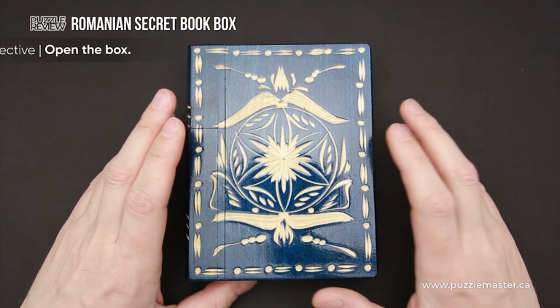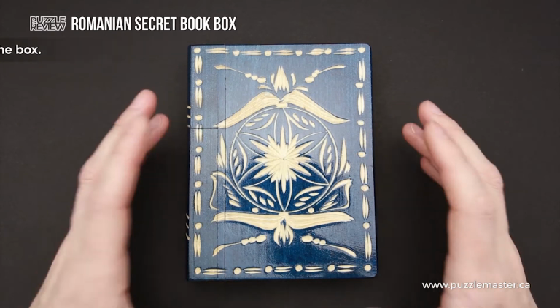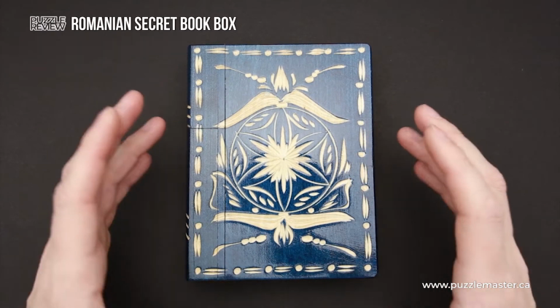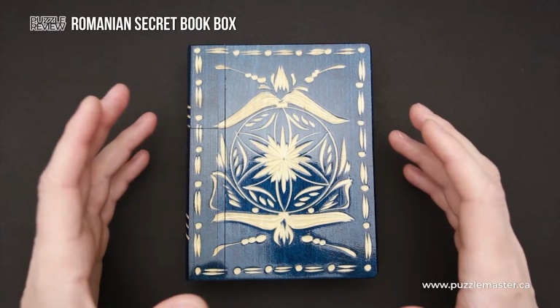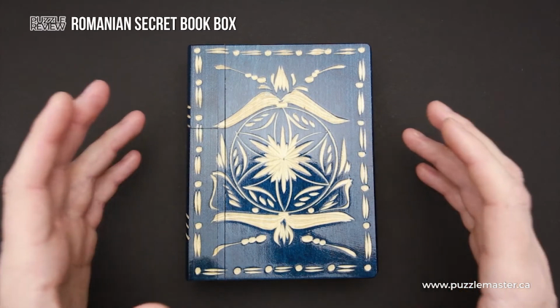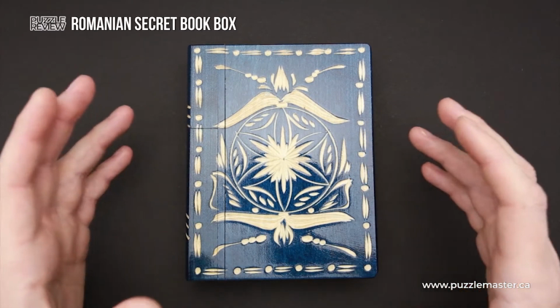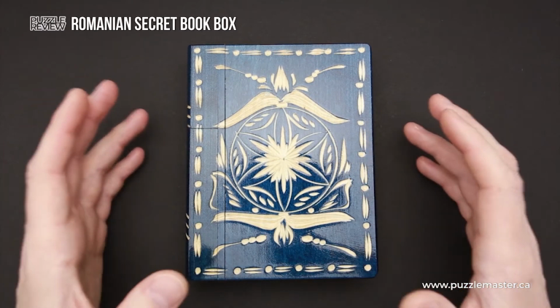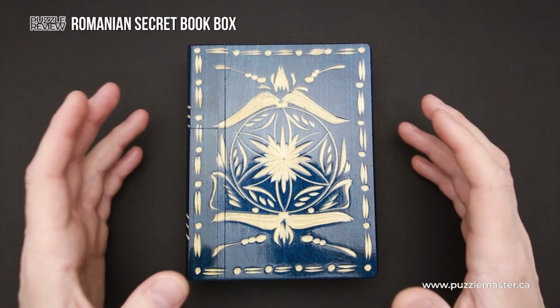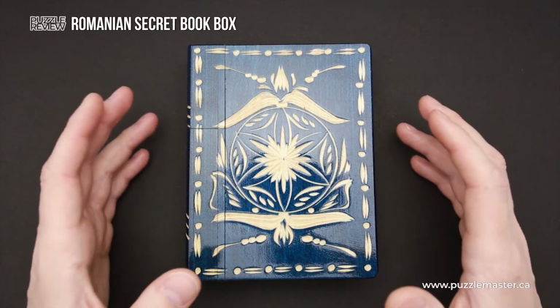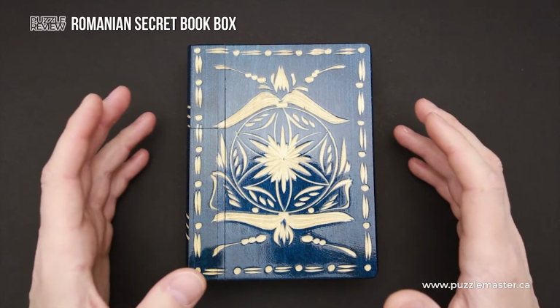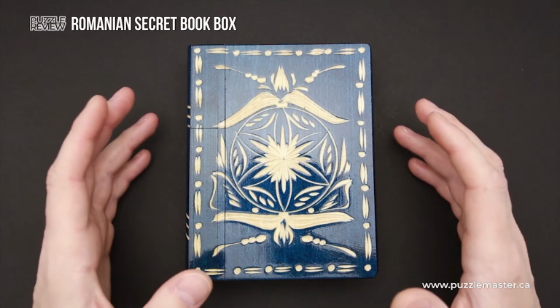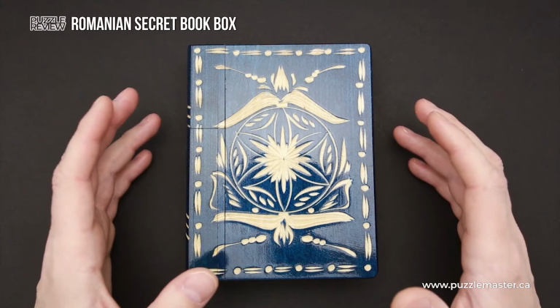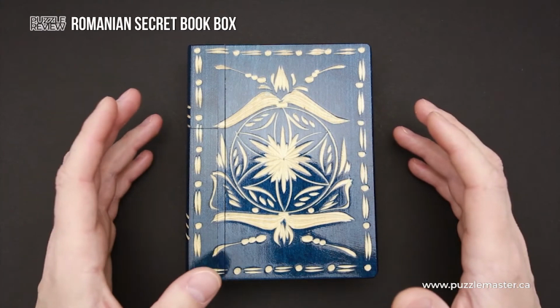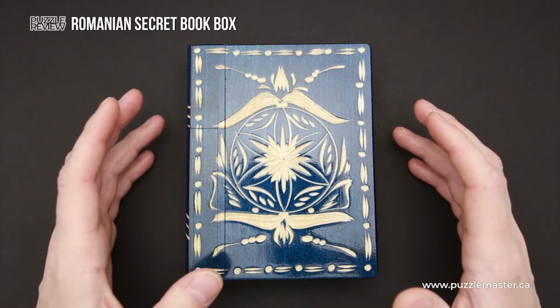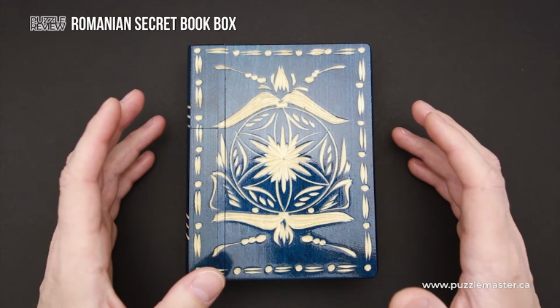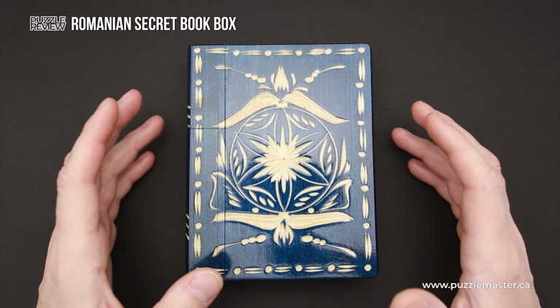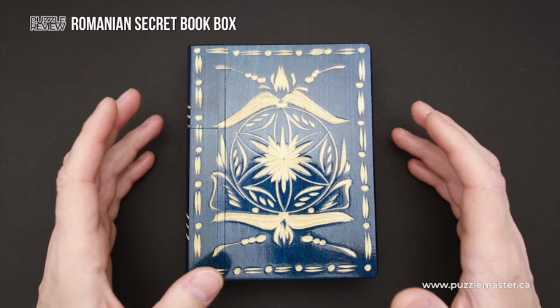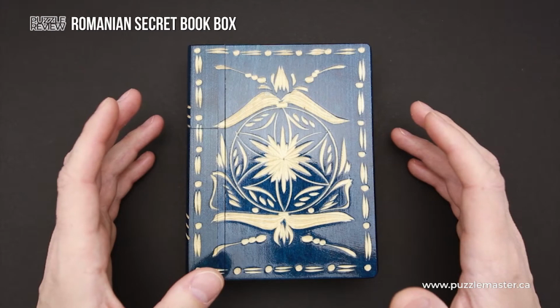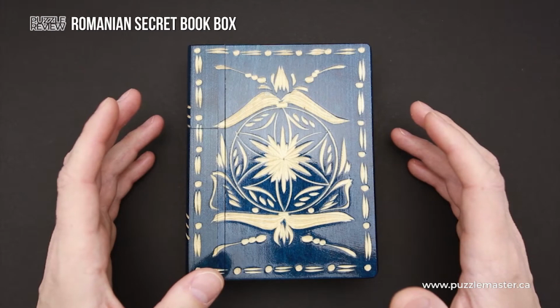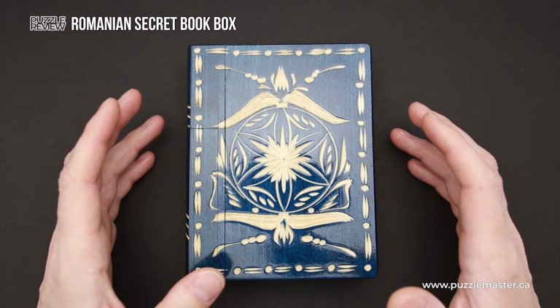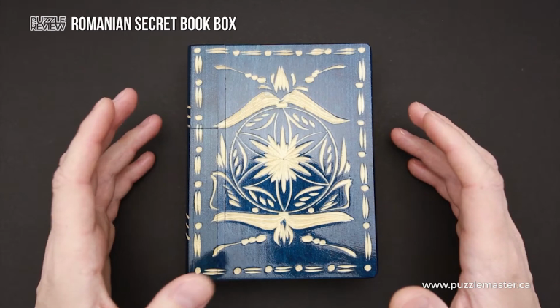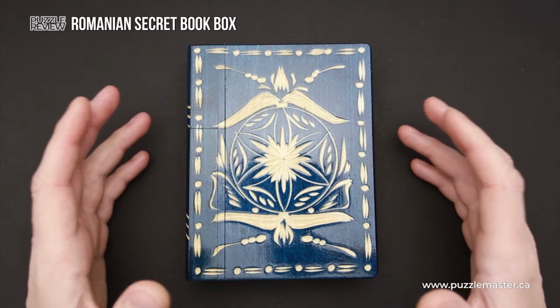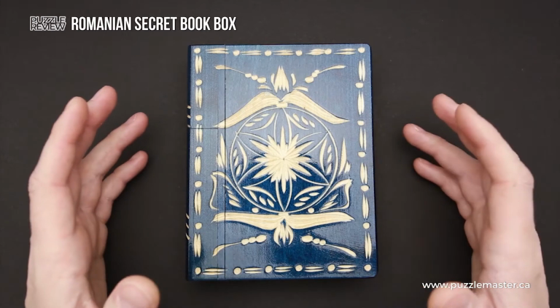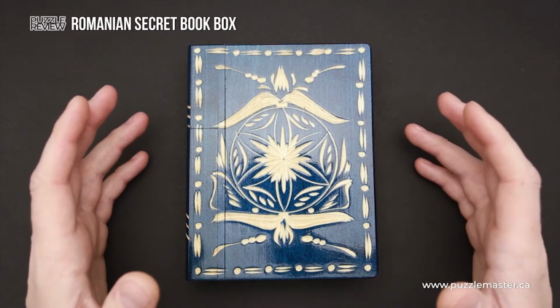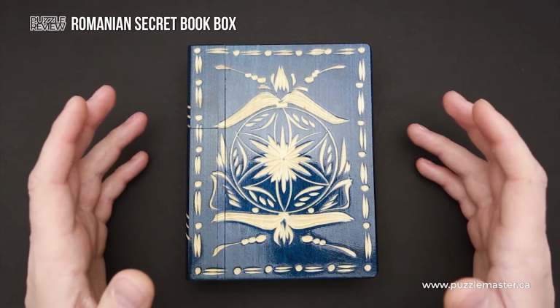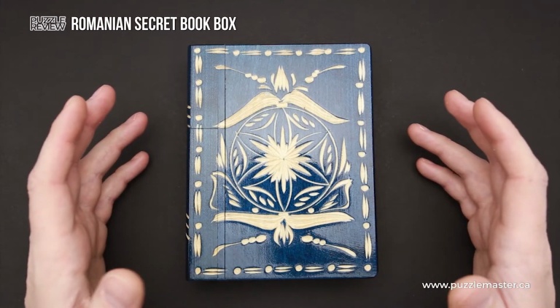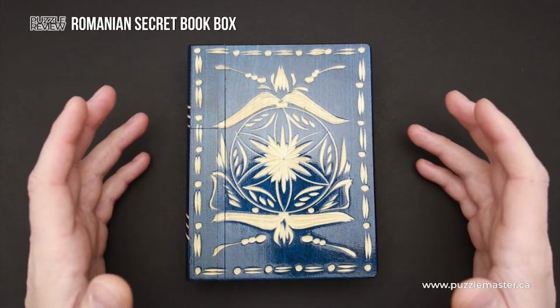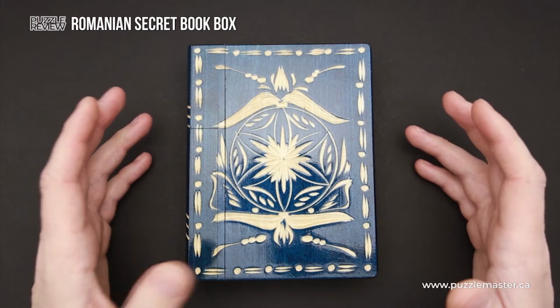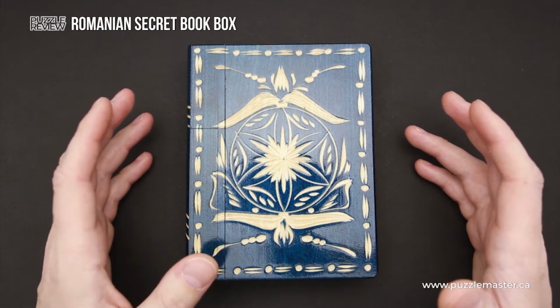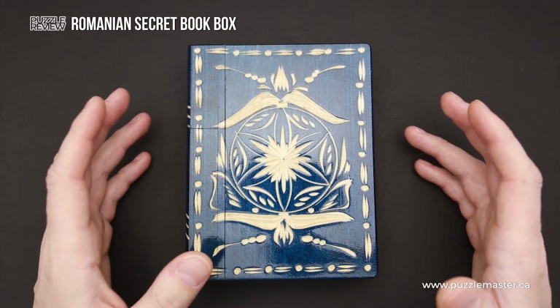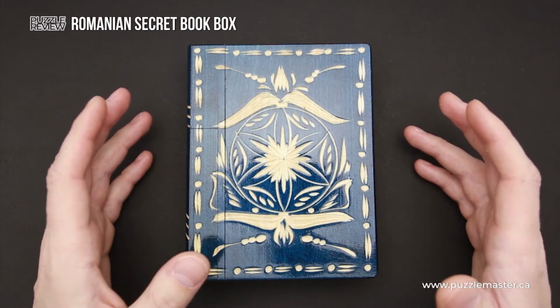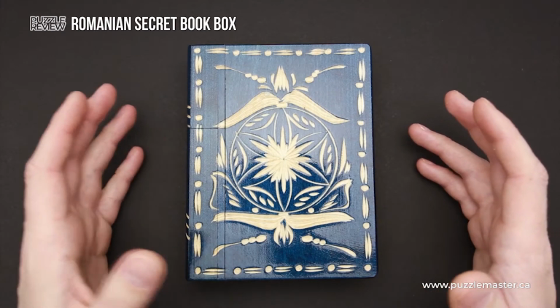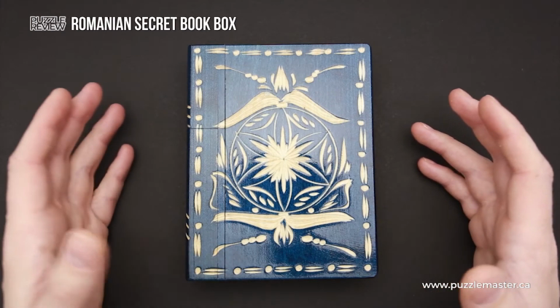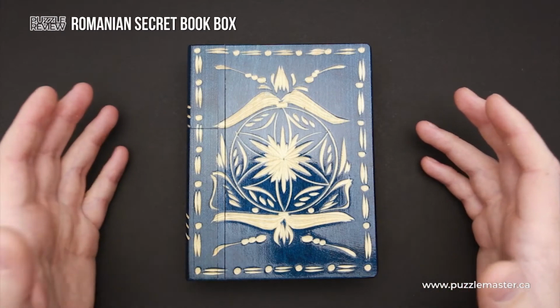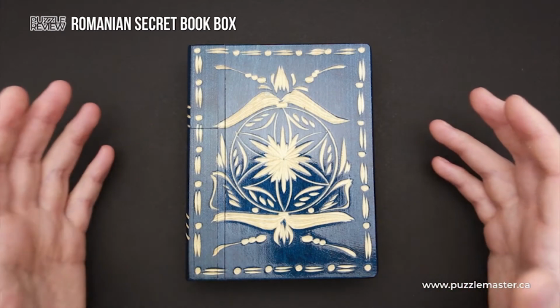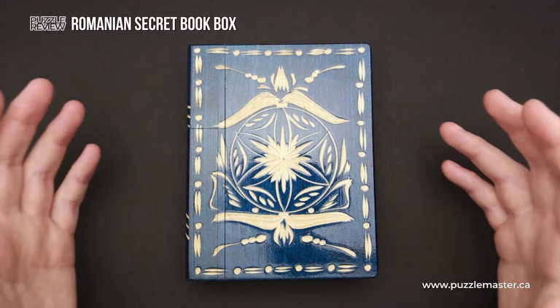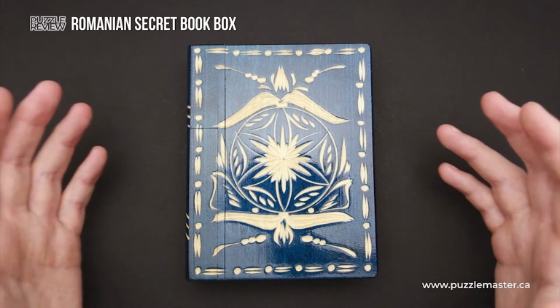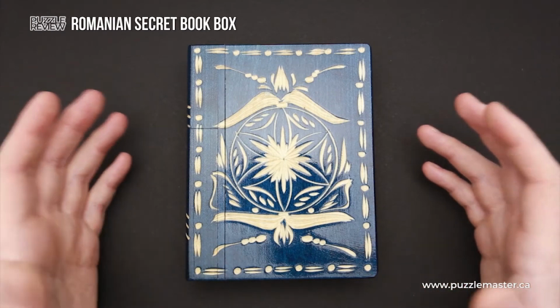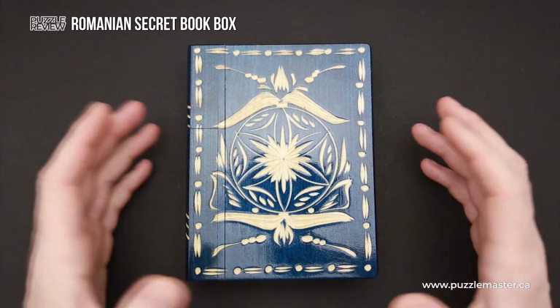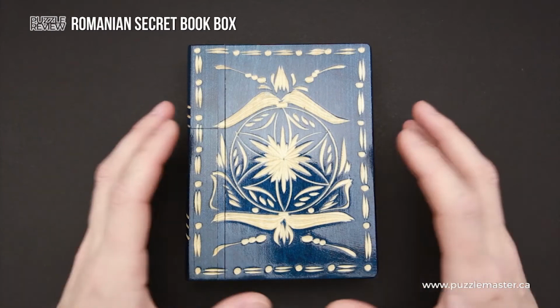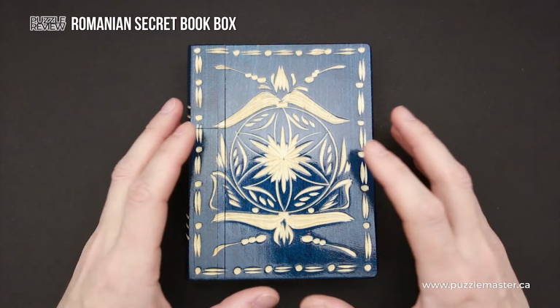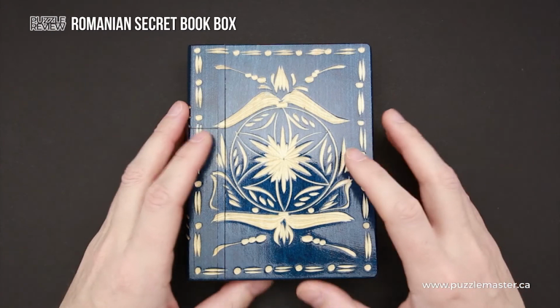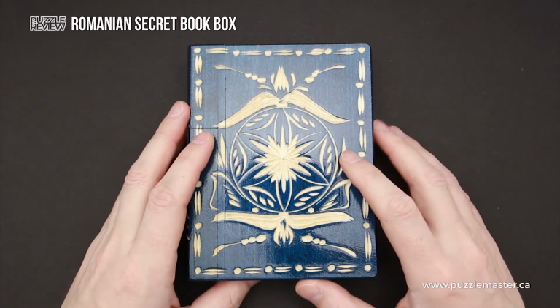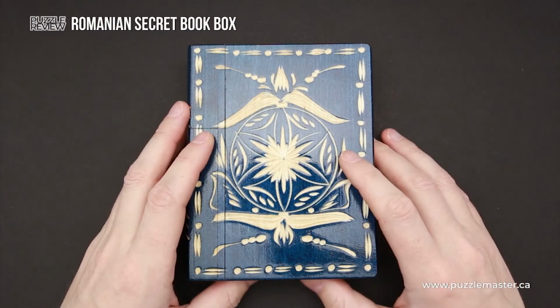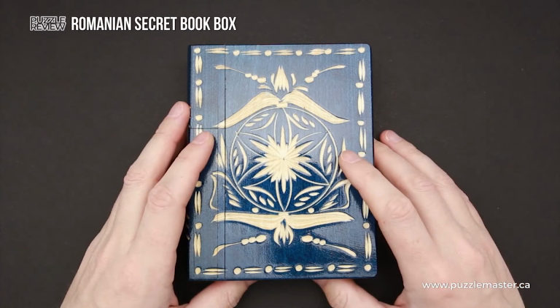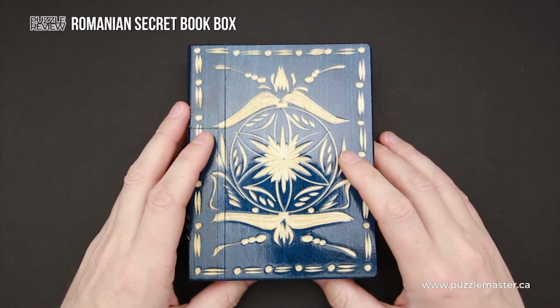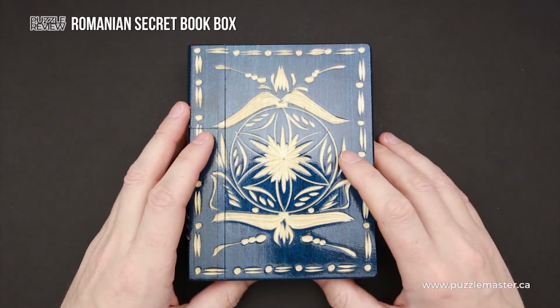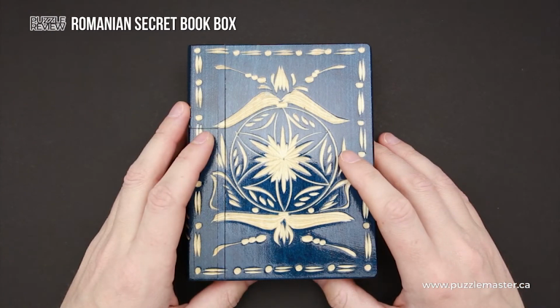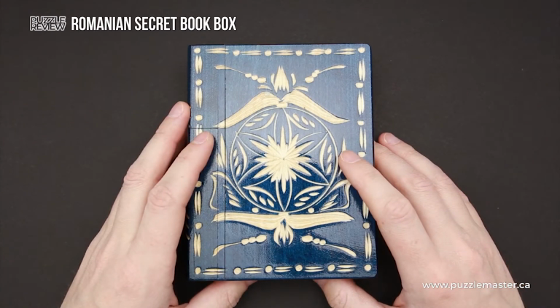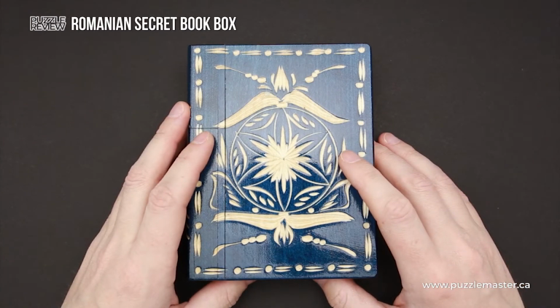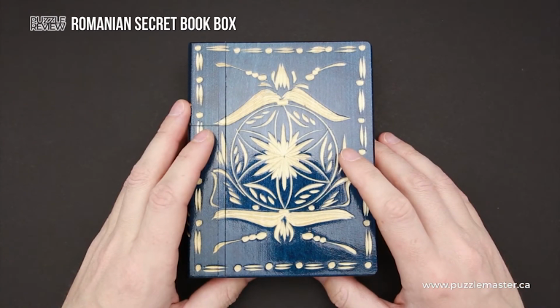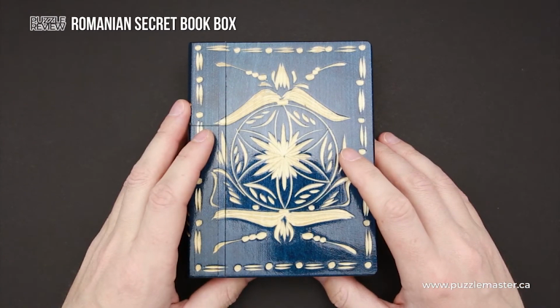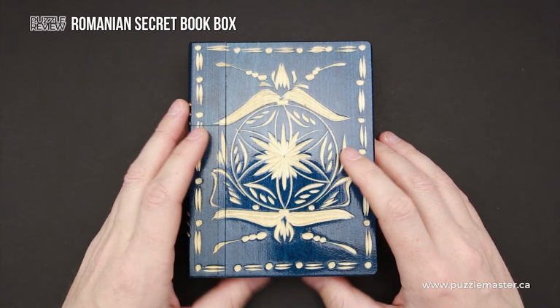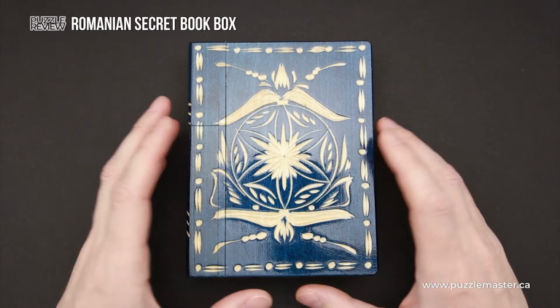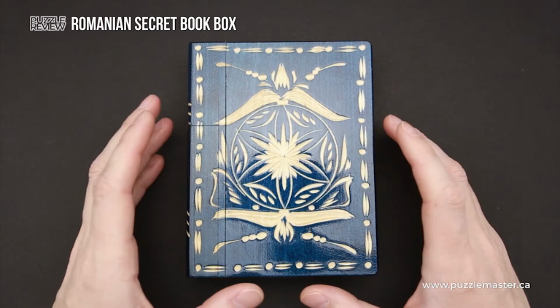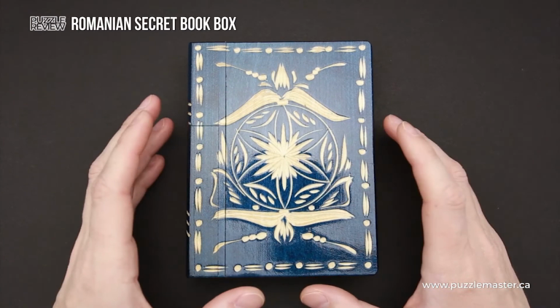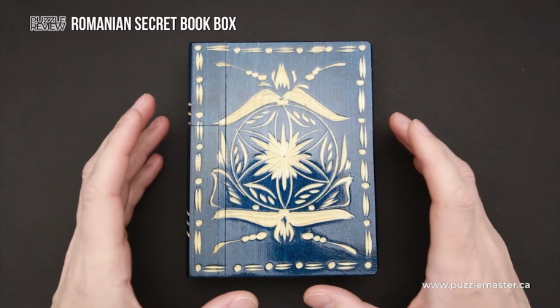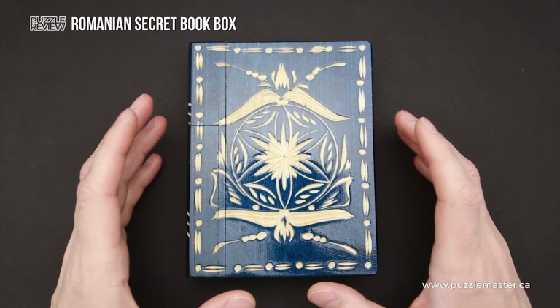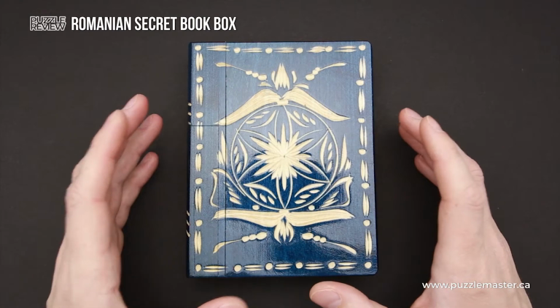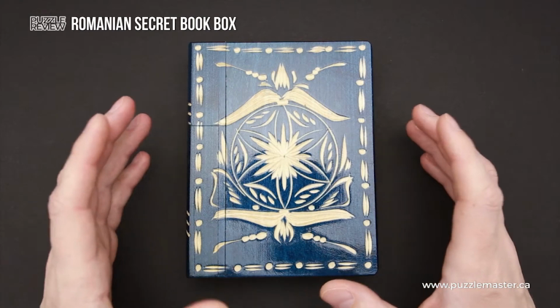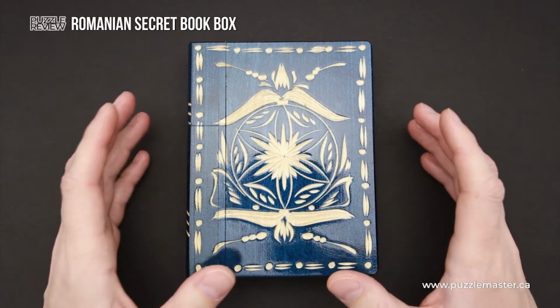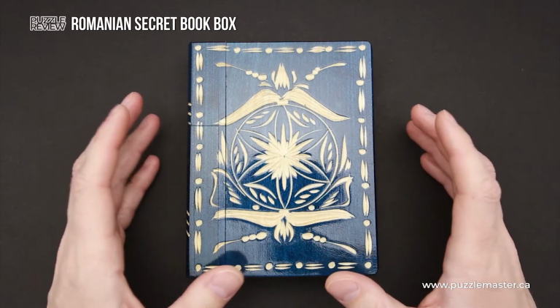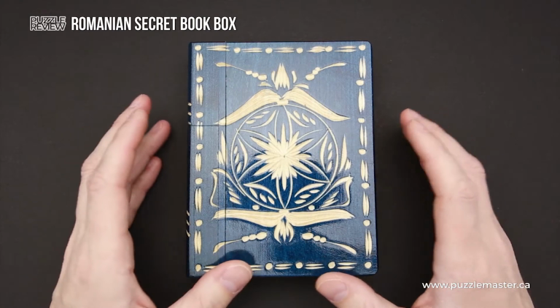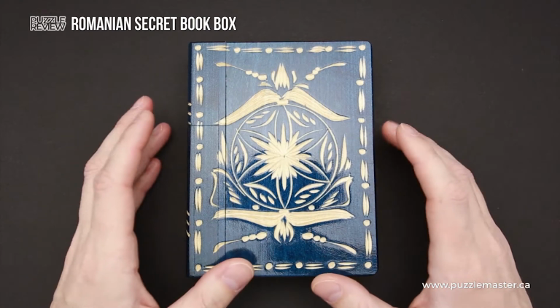The Romanian Secret Book Box is made of wood and, as its name implies, it is made in Romania.